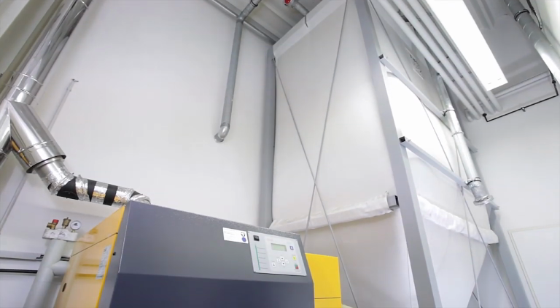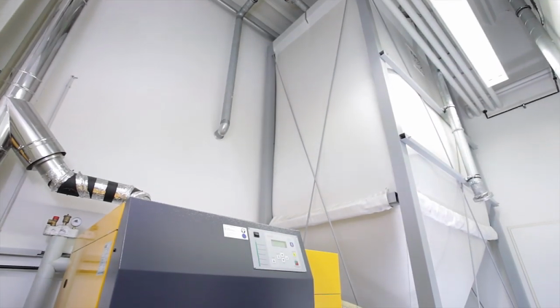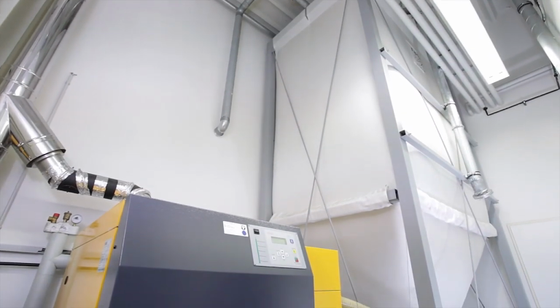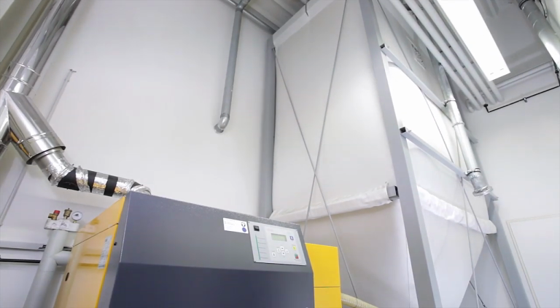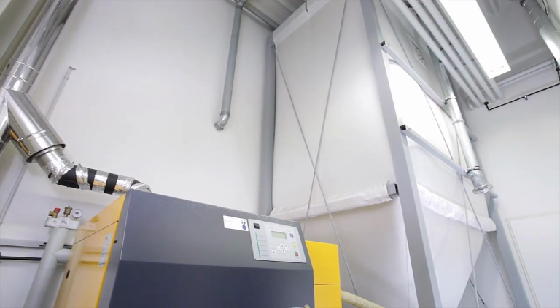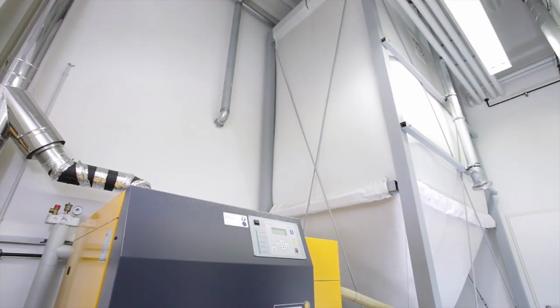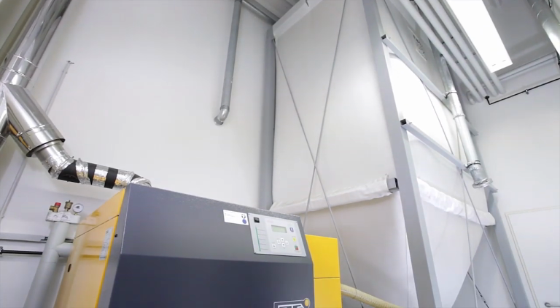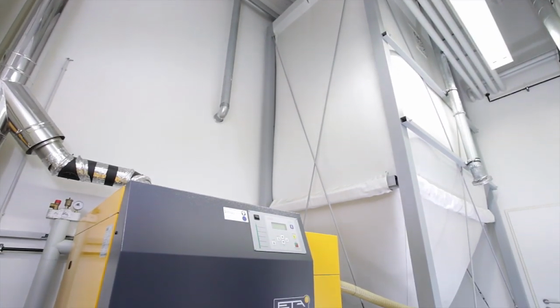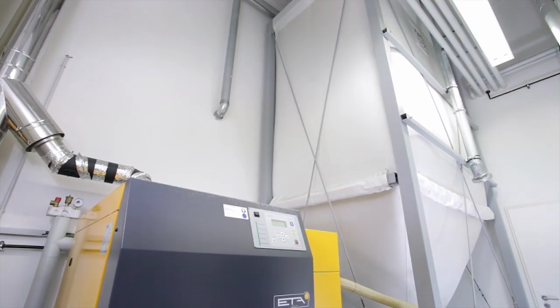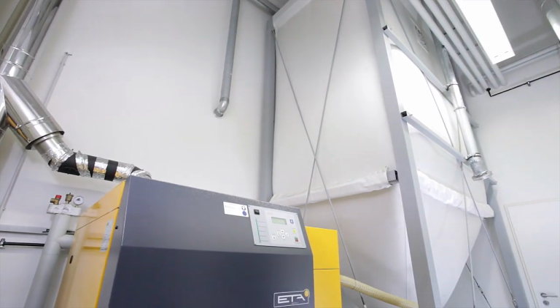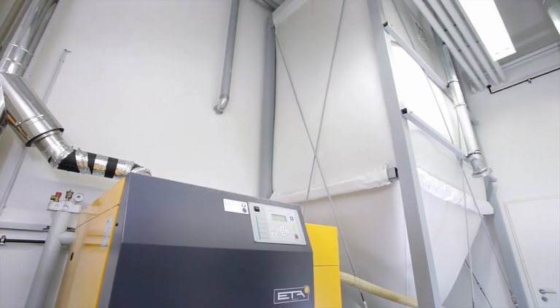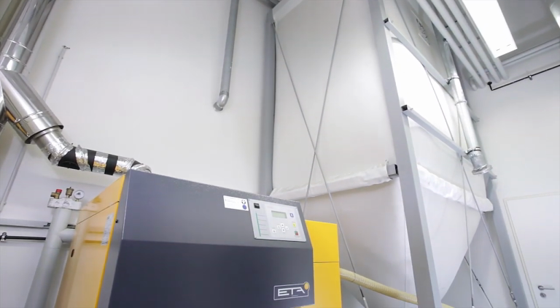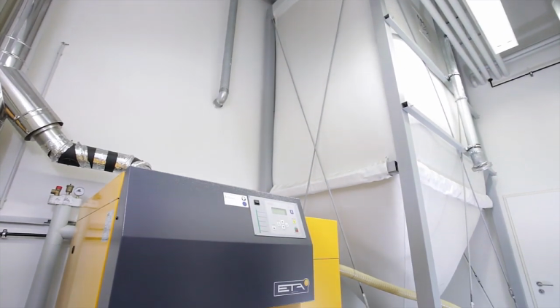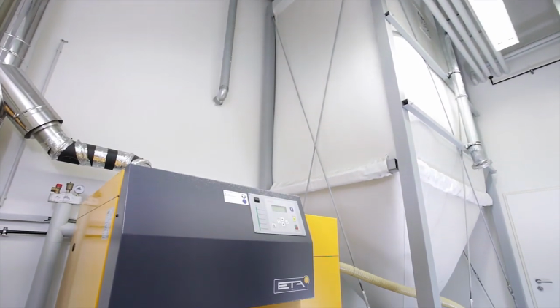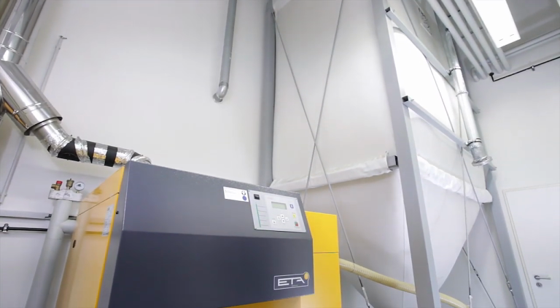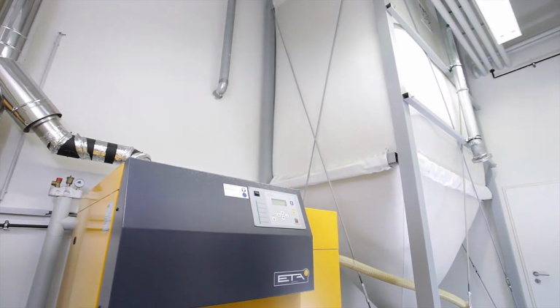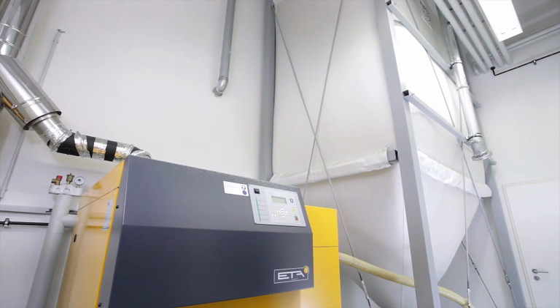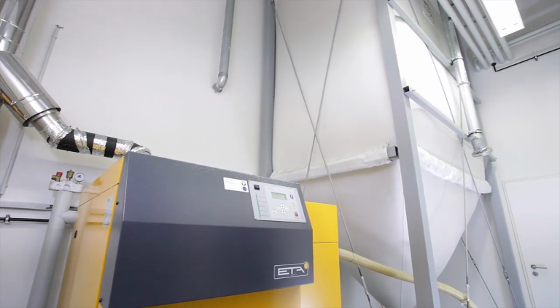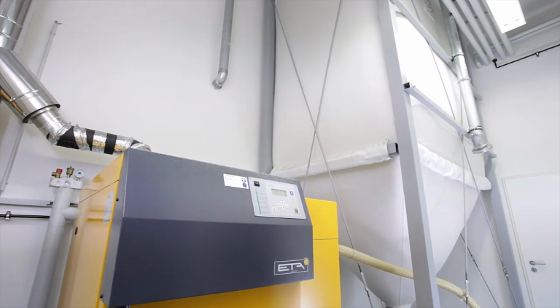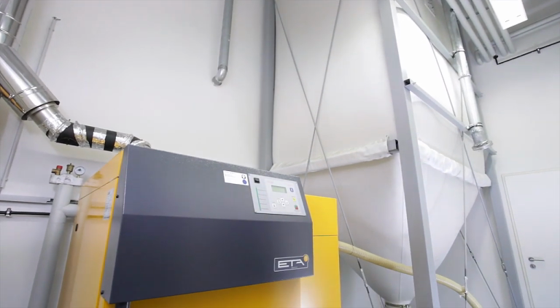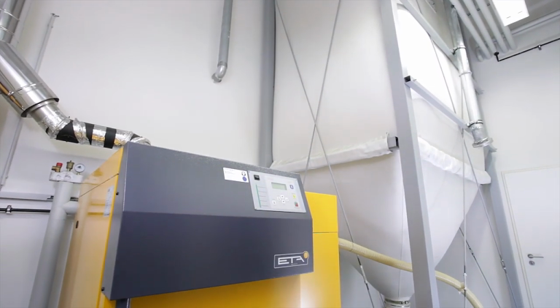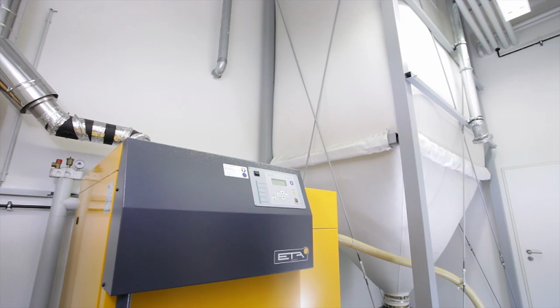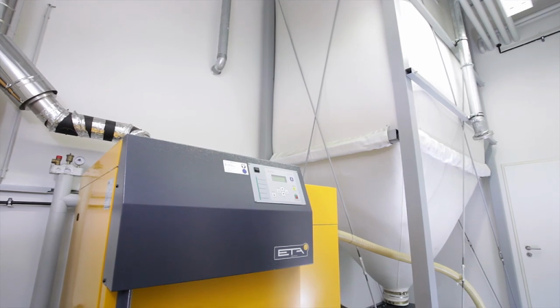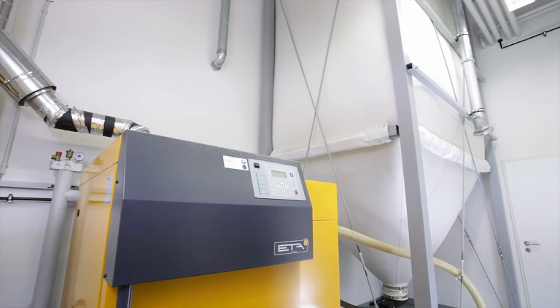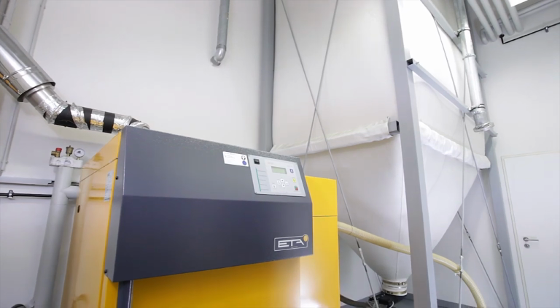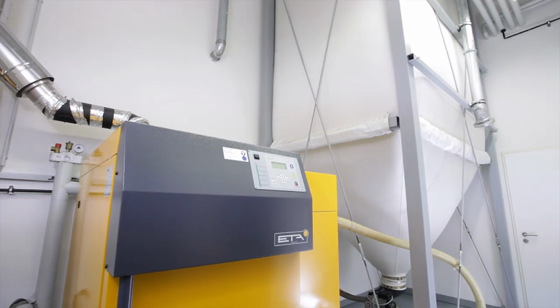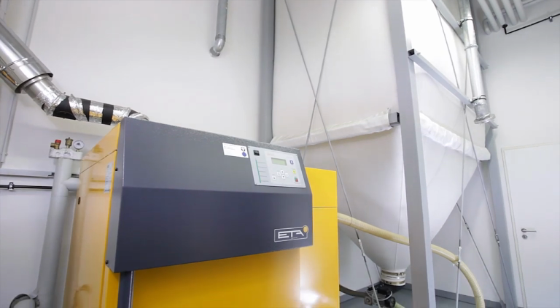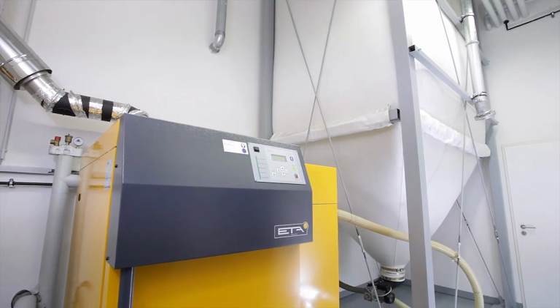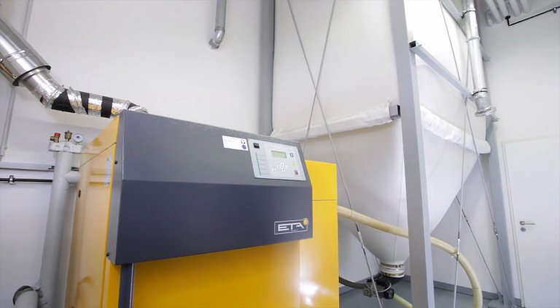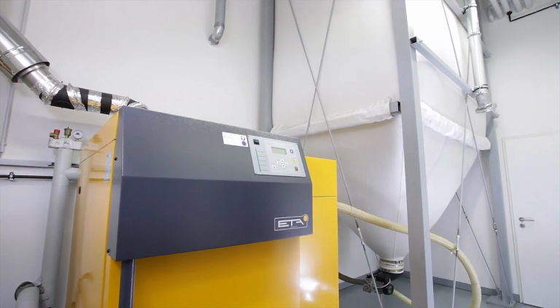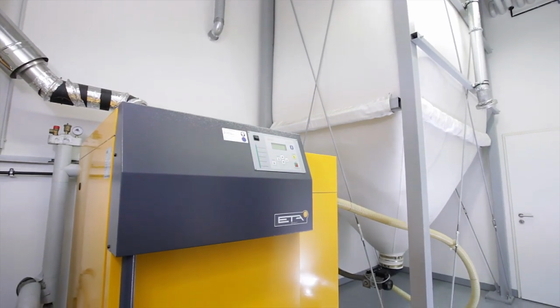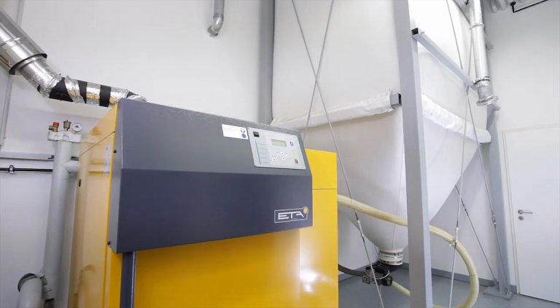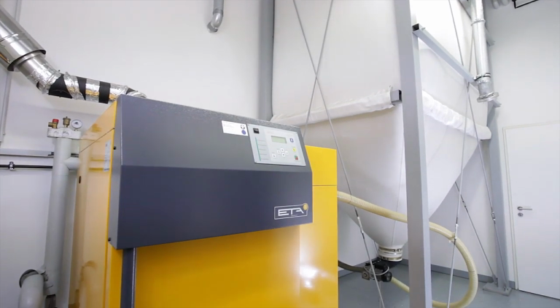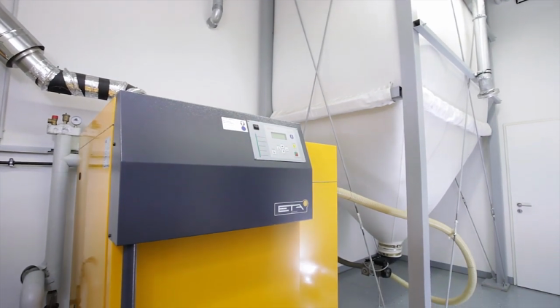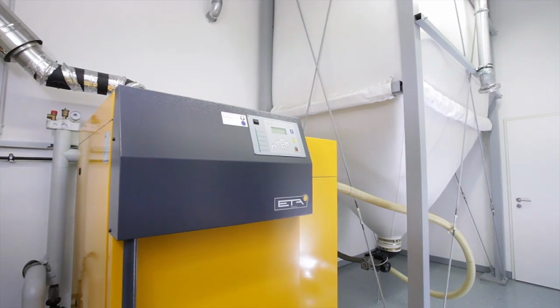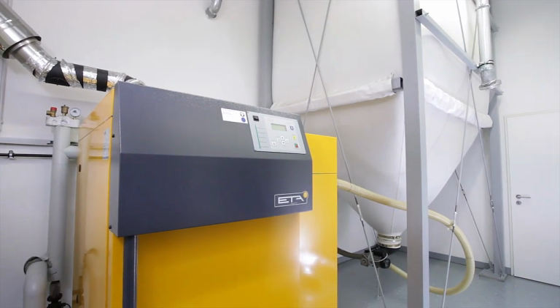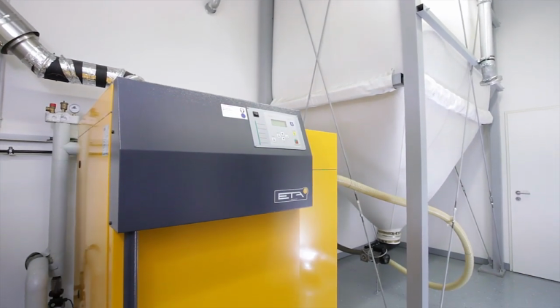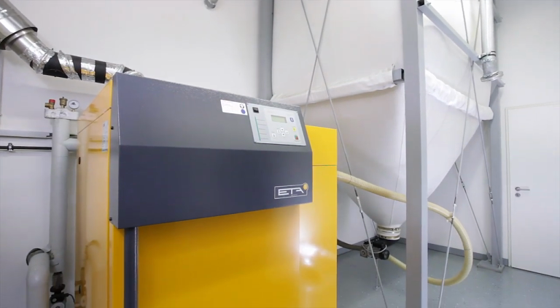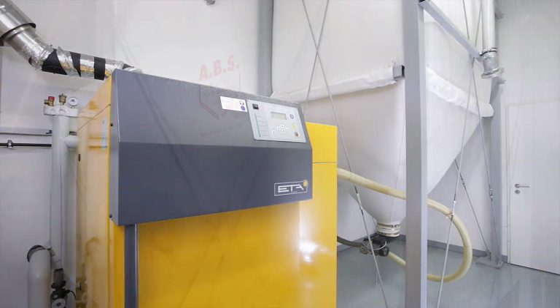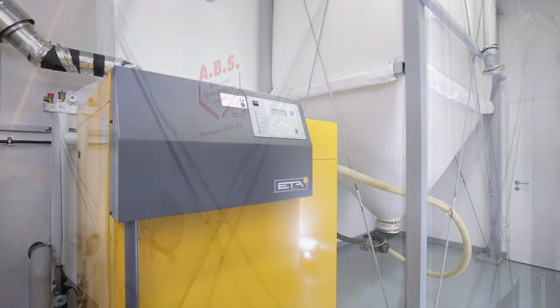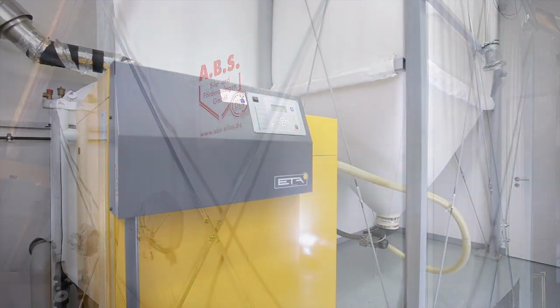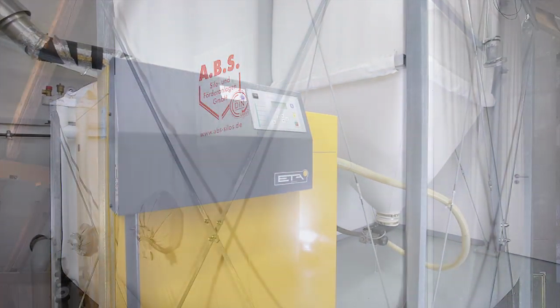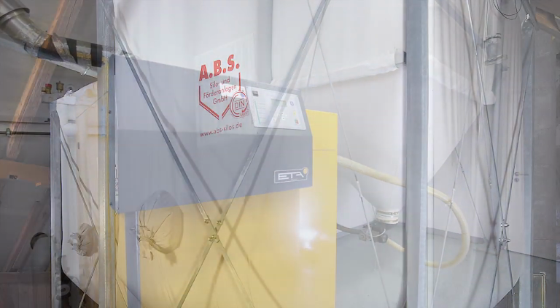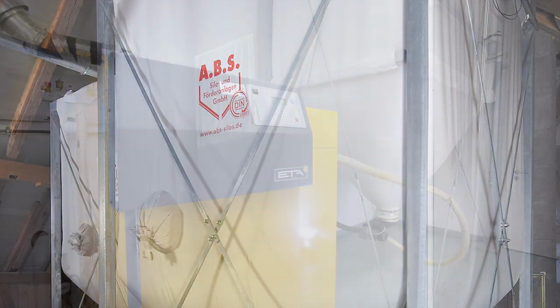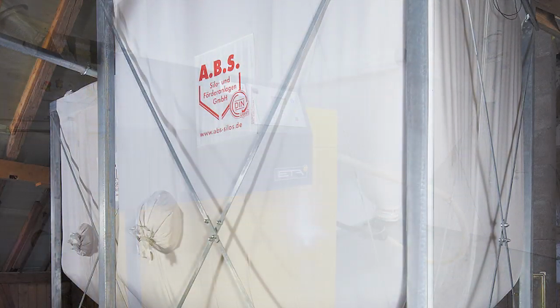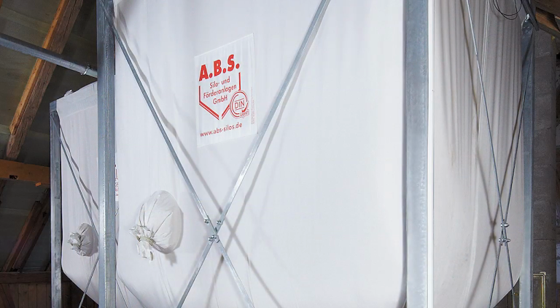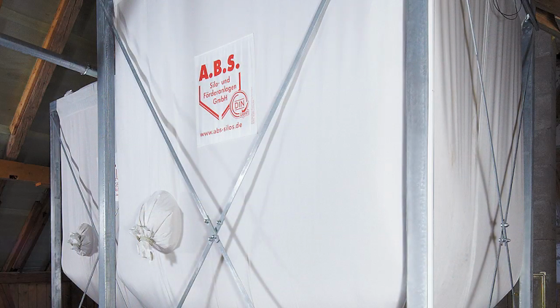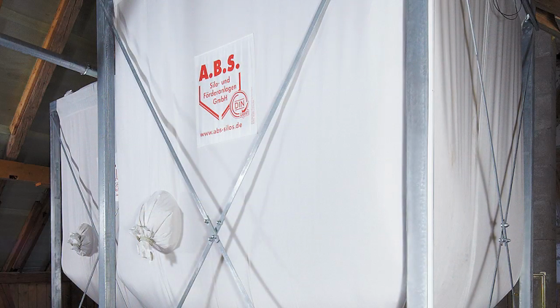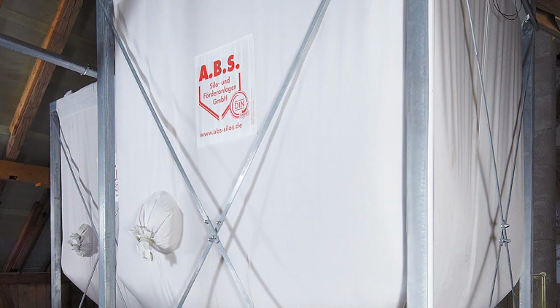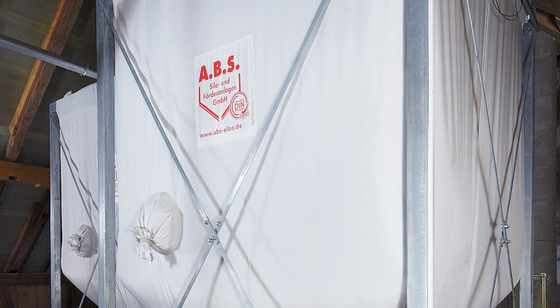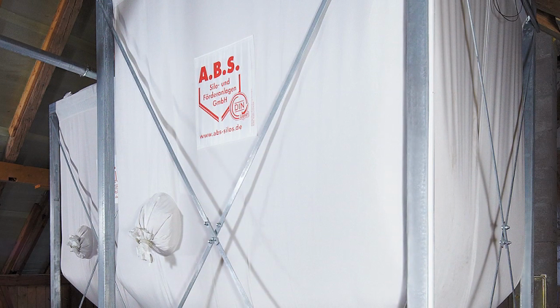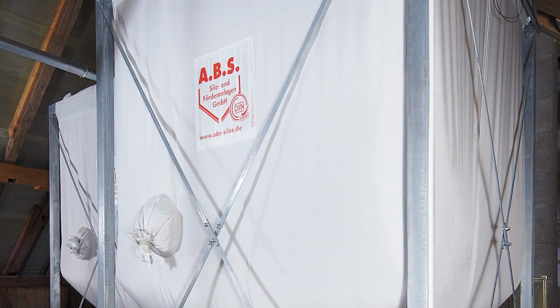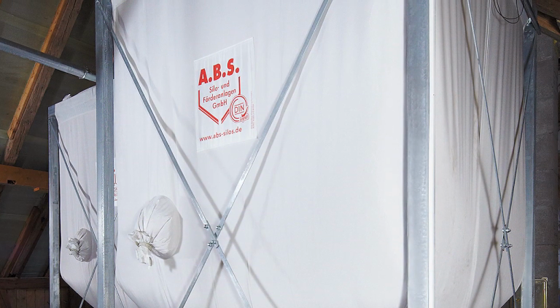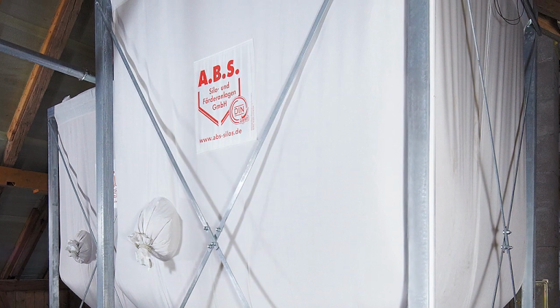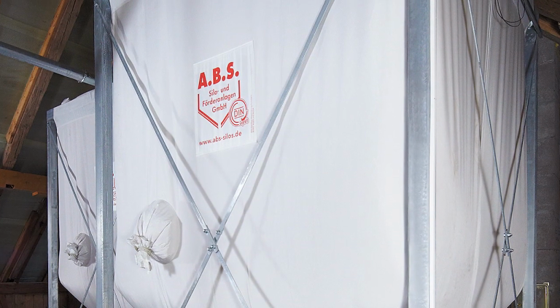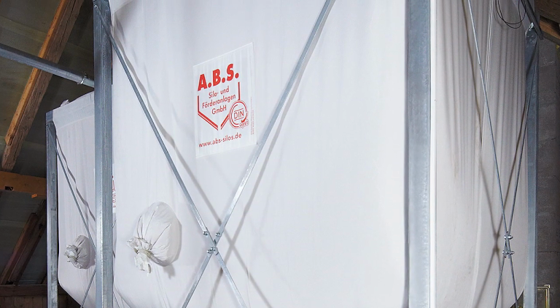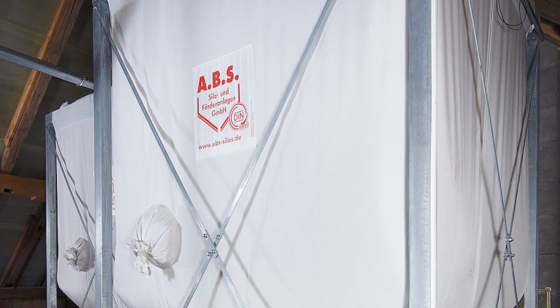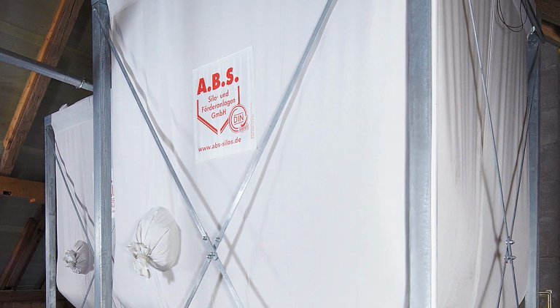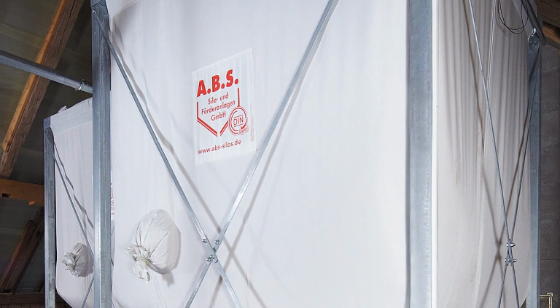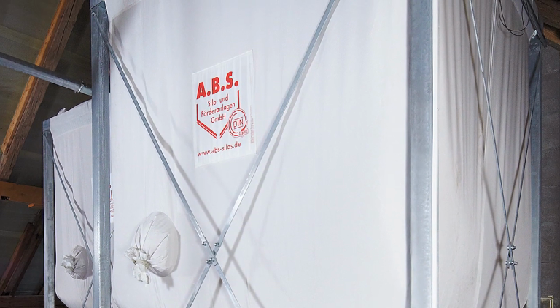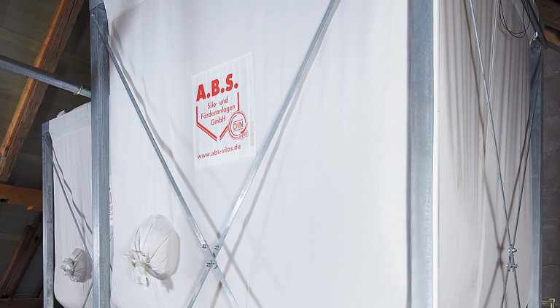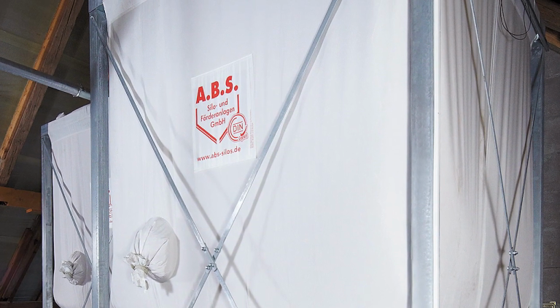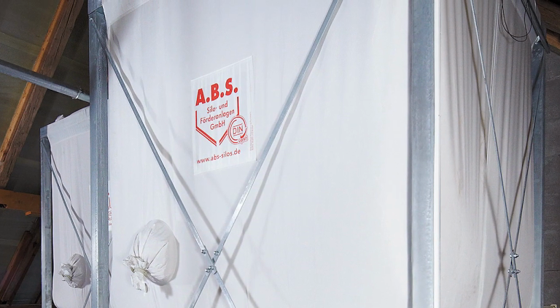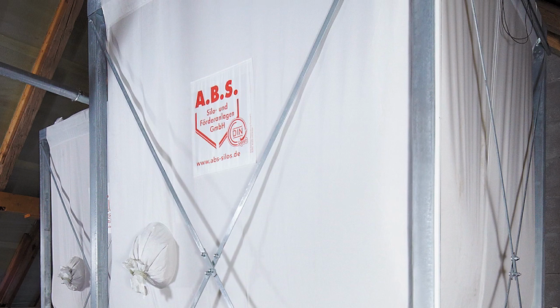Our silo solutions, which are tailored to suit special space conditions, even make it possible to install them in attics.